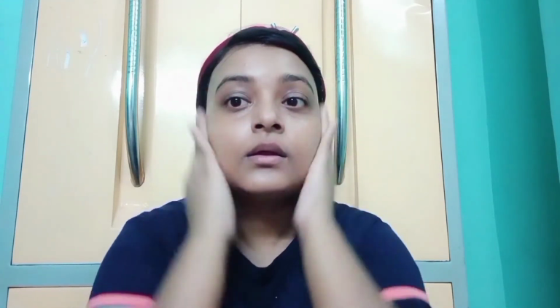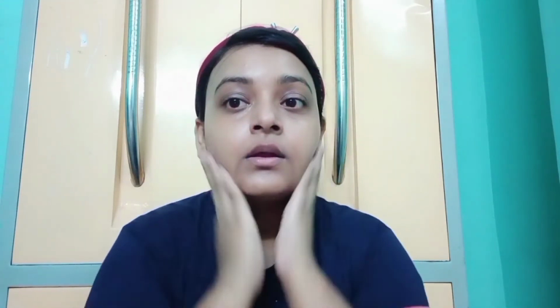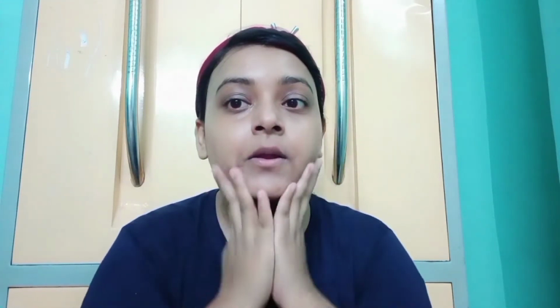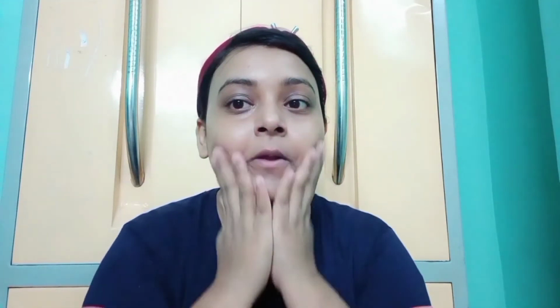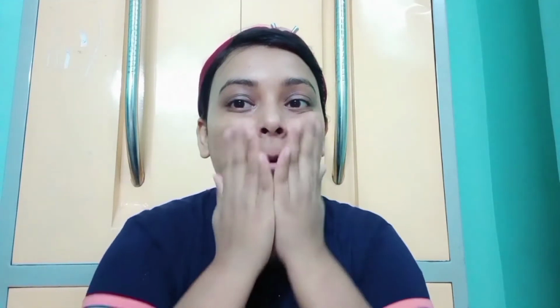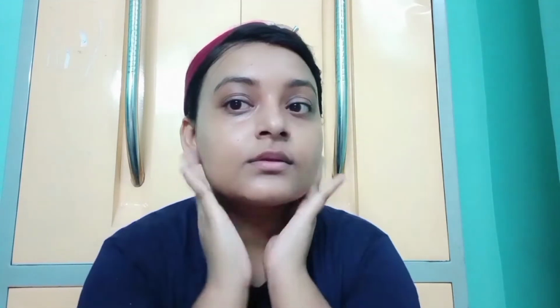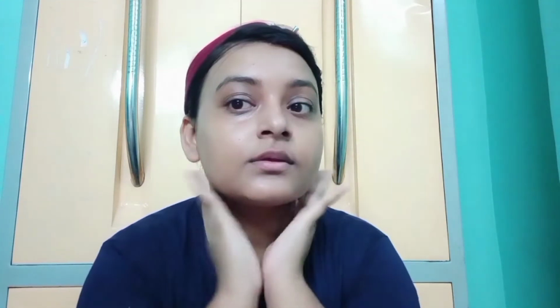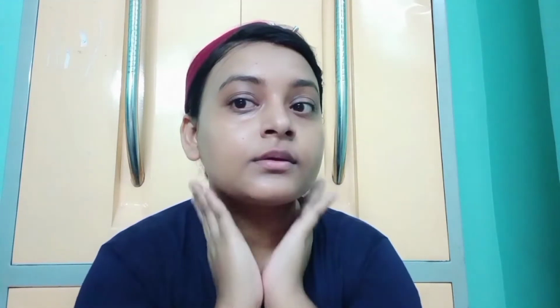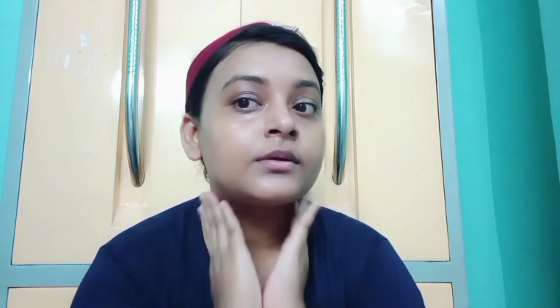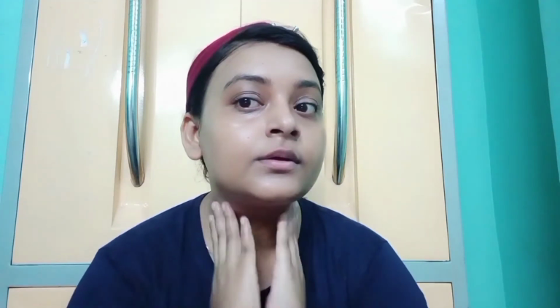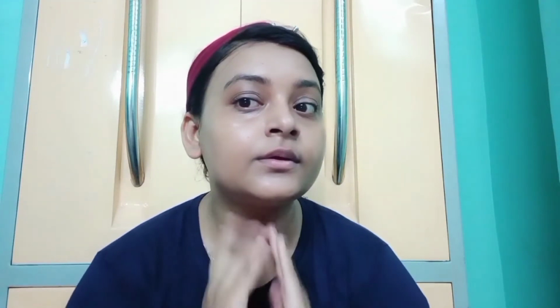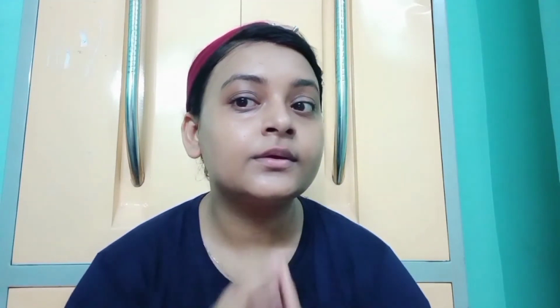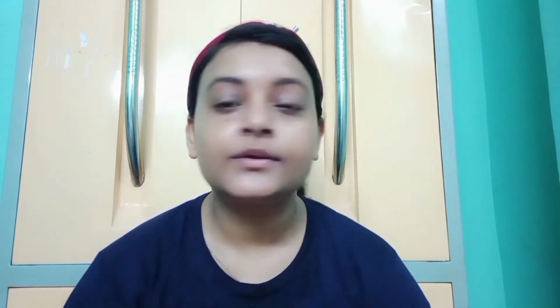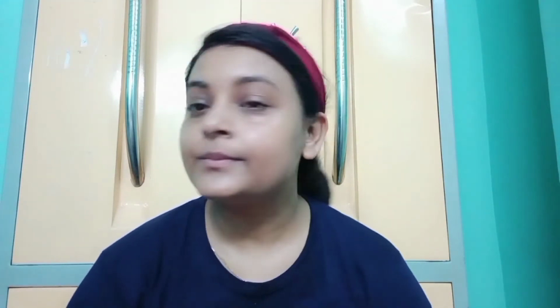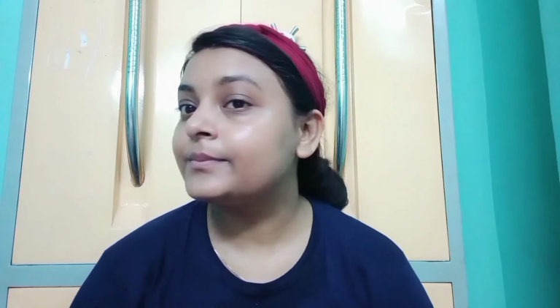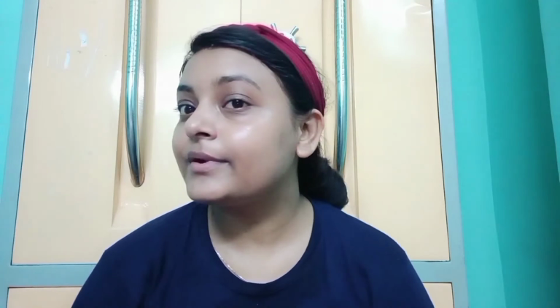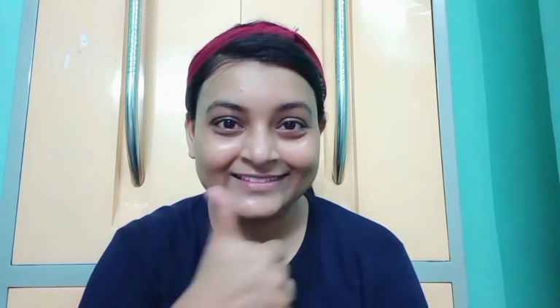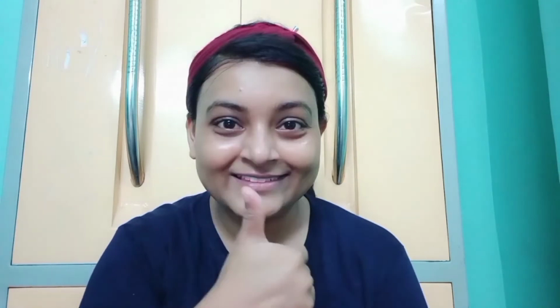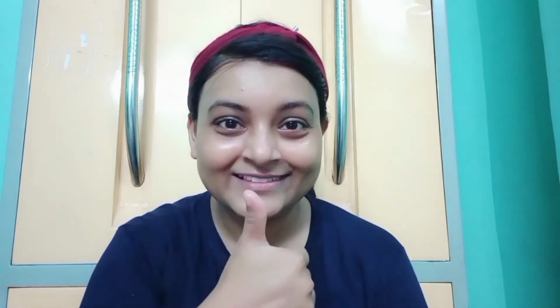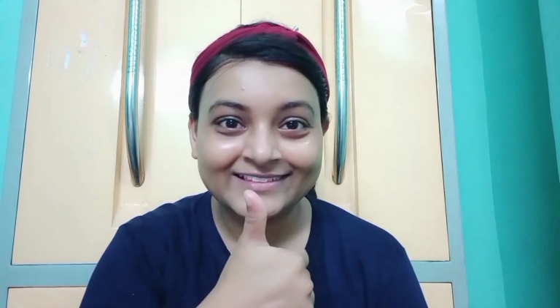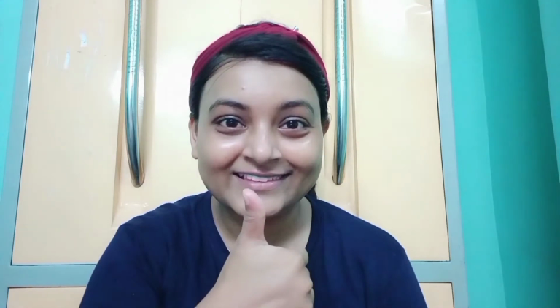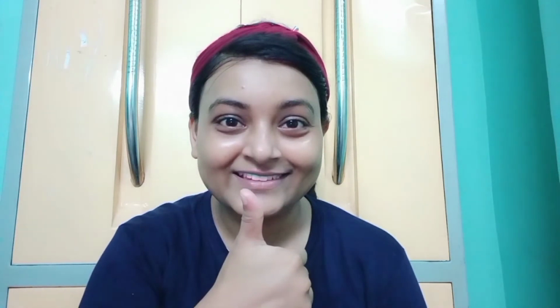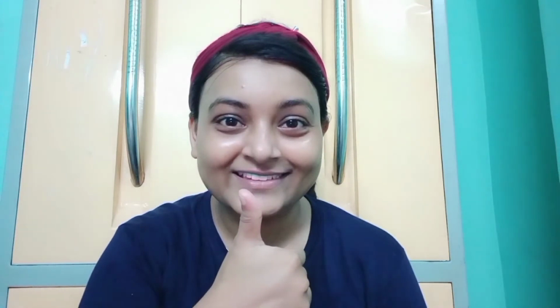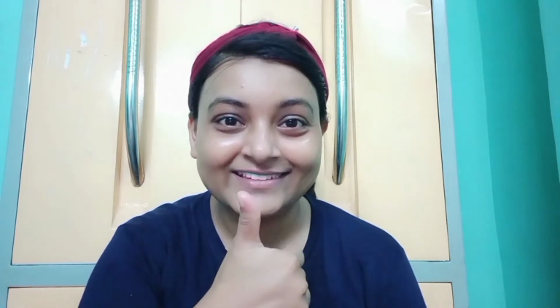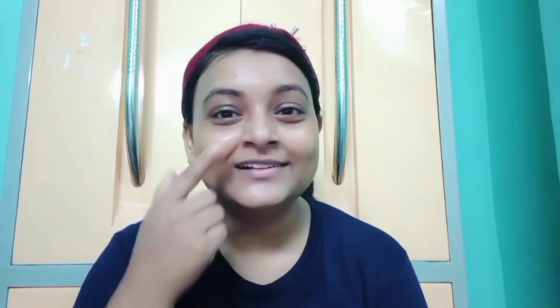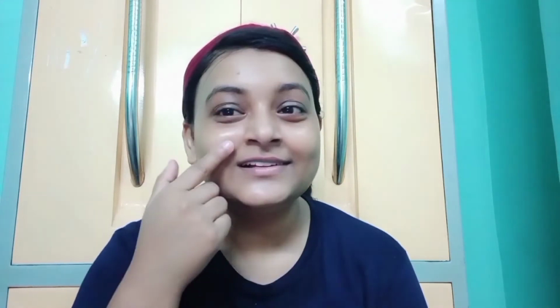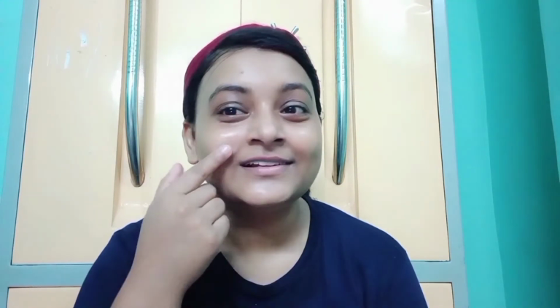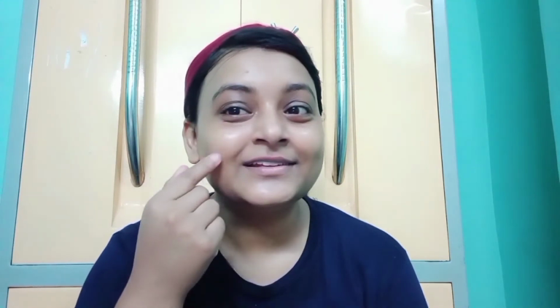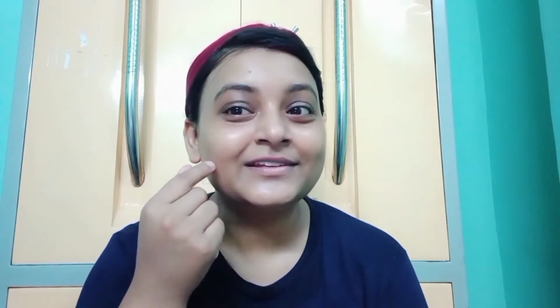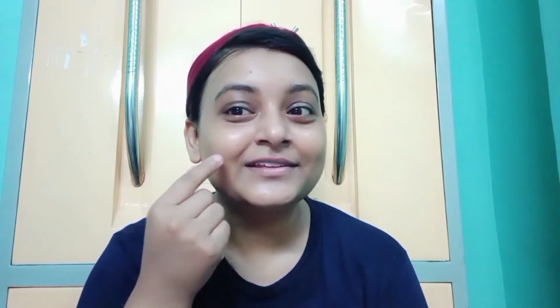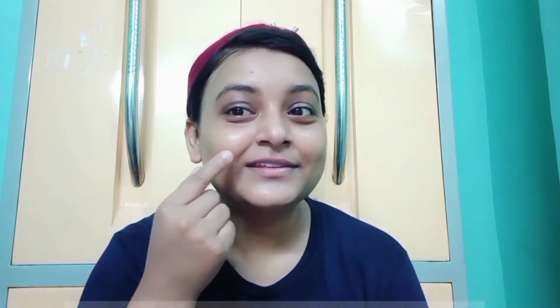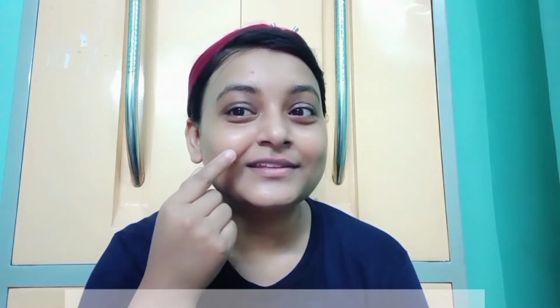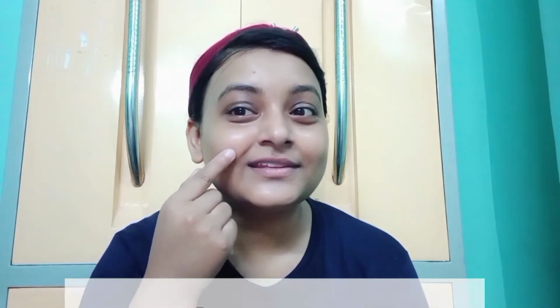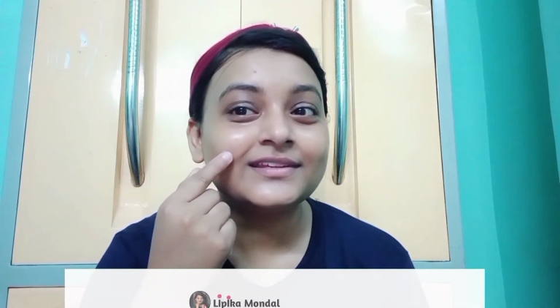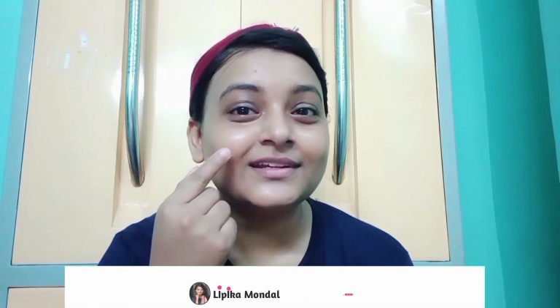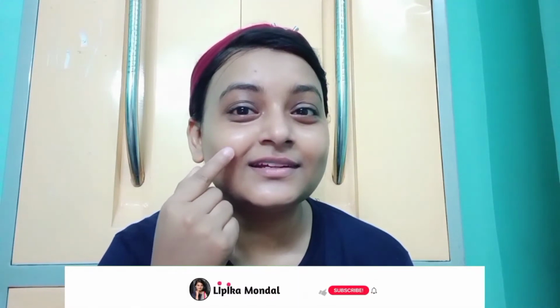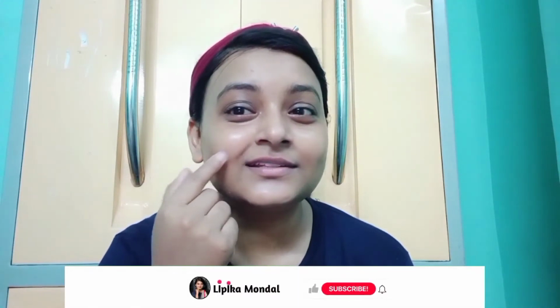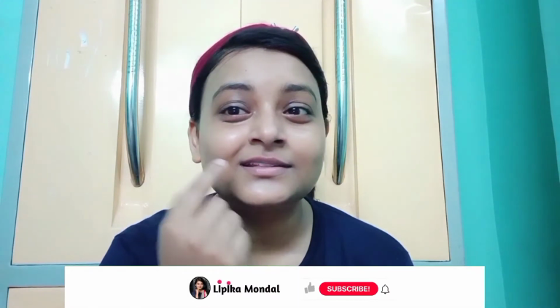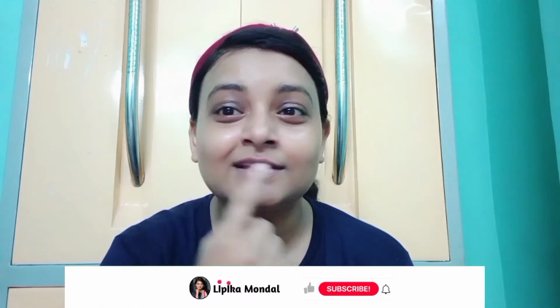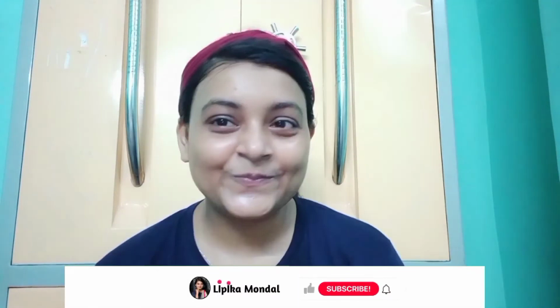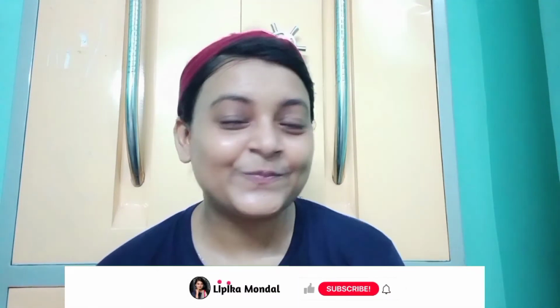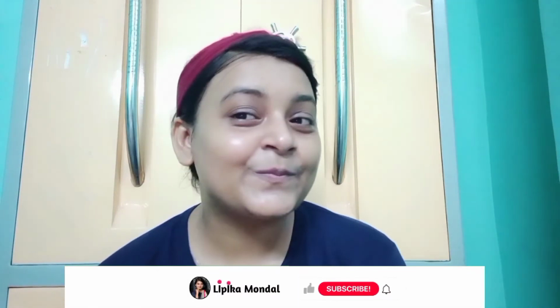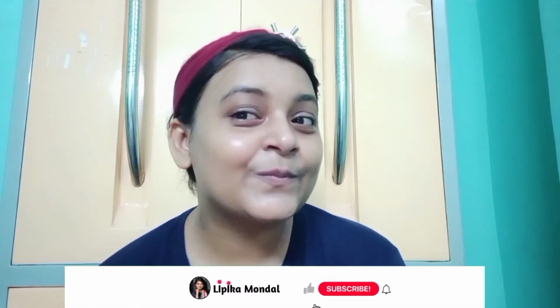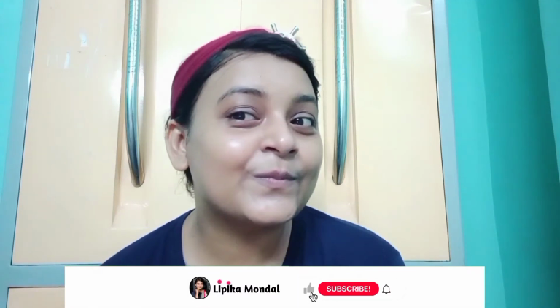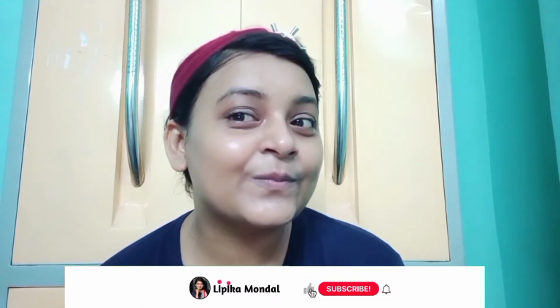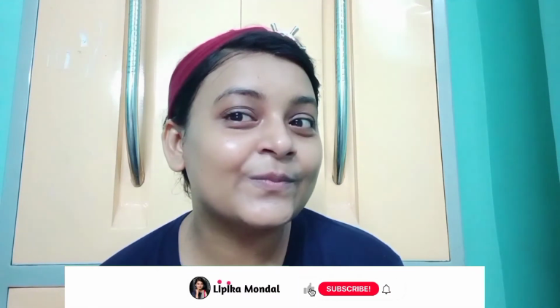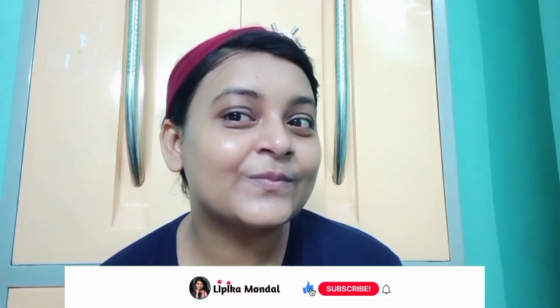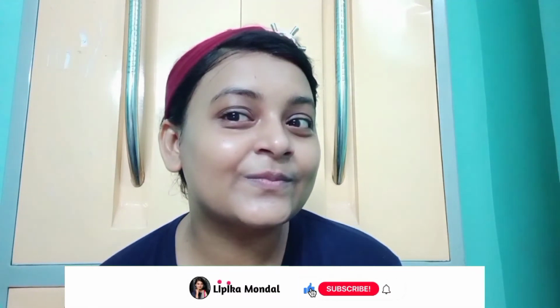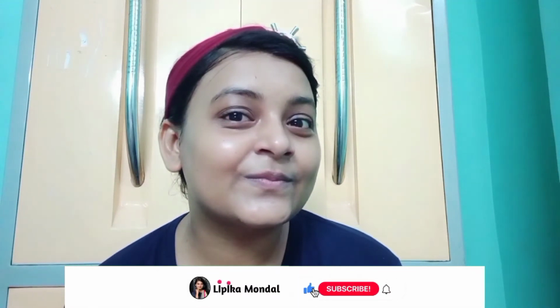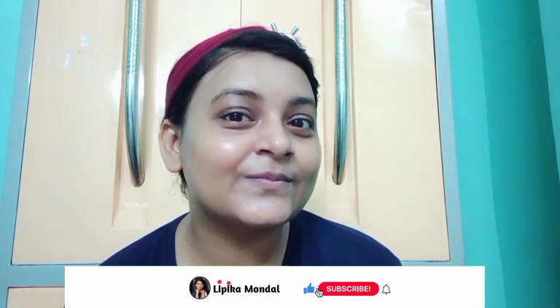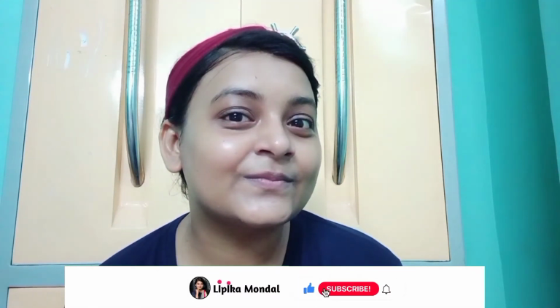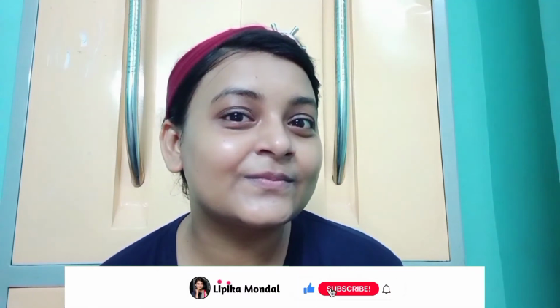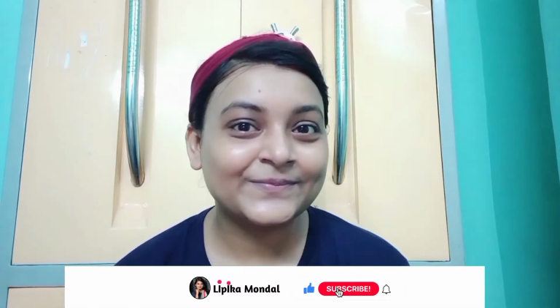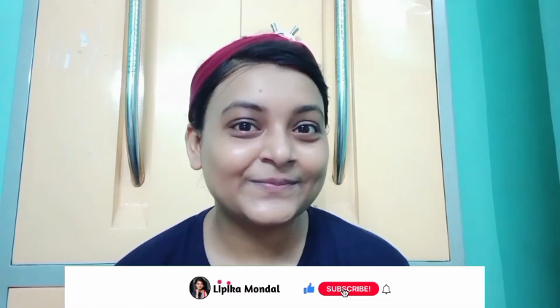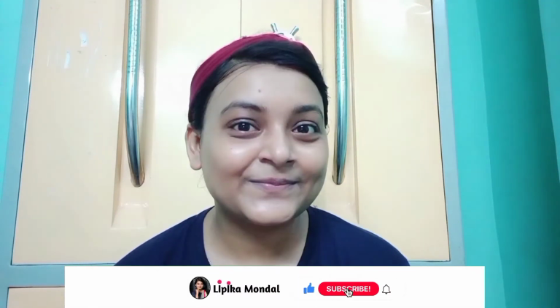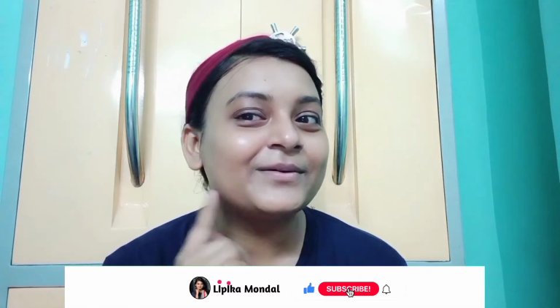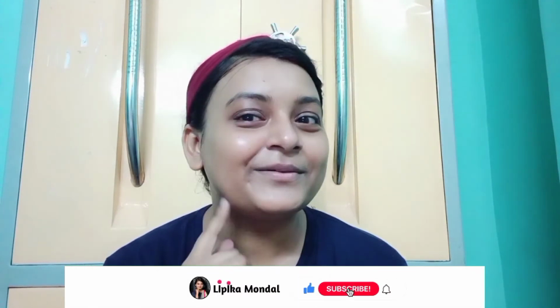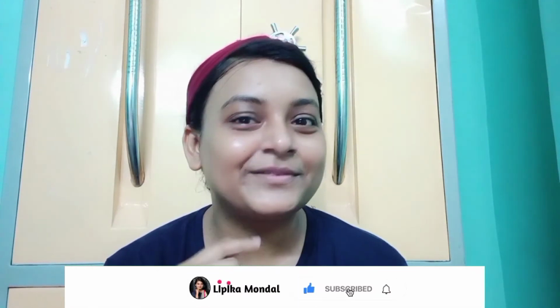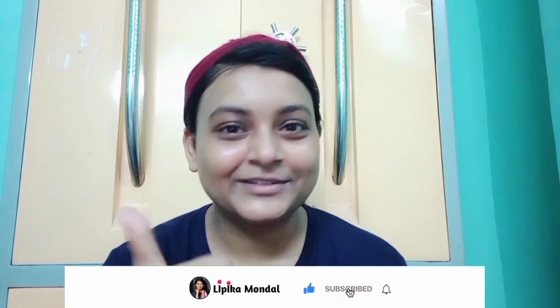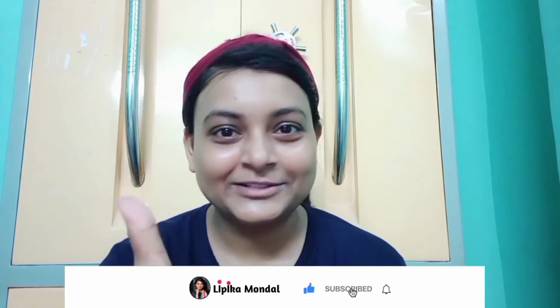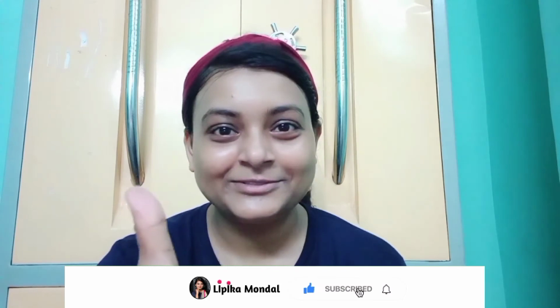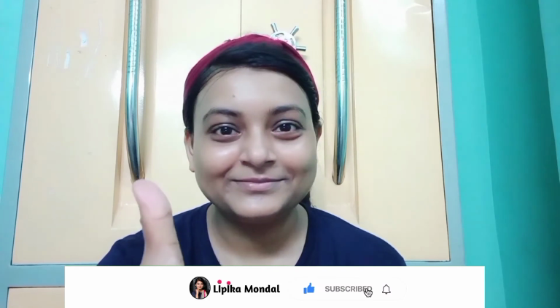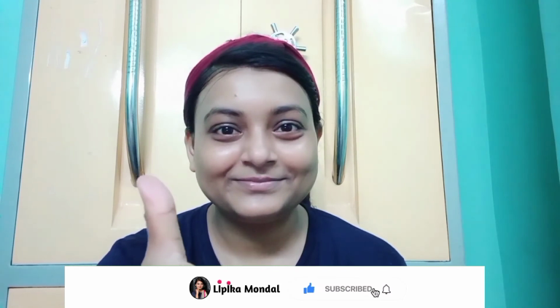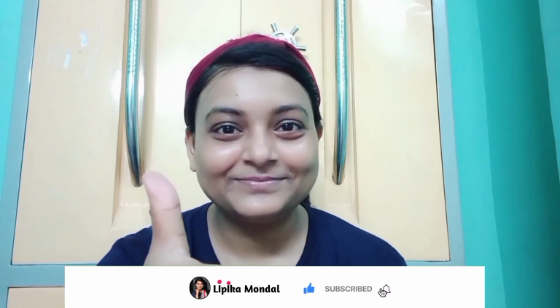A clear, healthy, glowing skin is provided. If you liked this video, please like, share and subscribe.